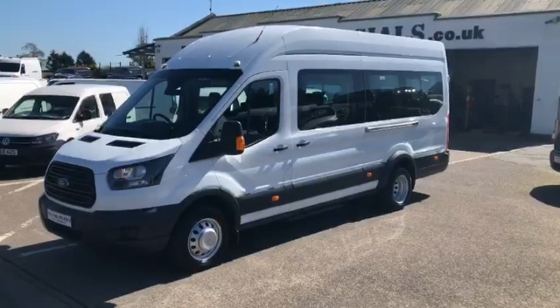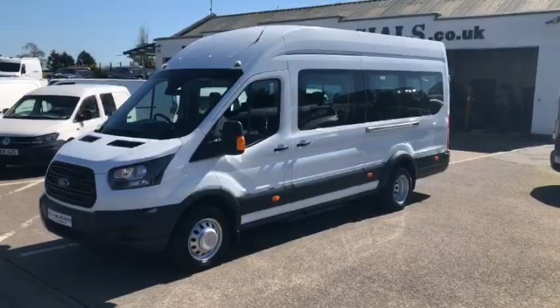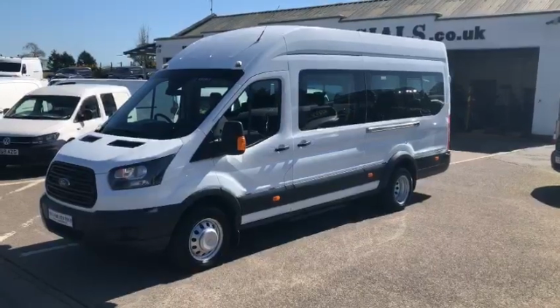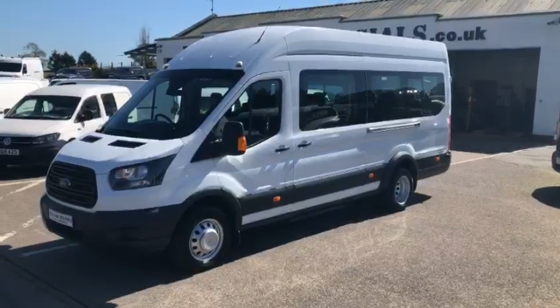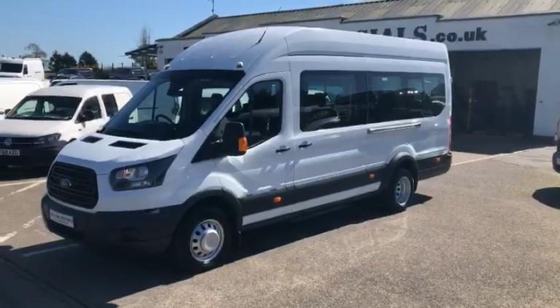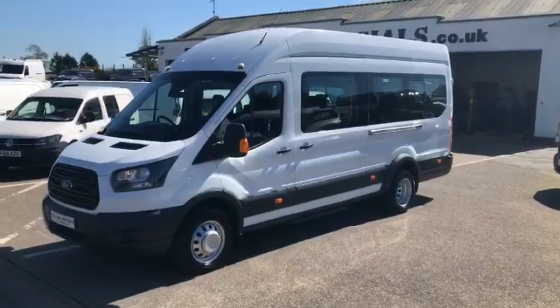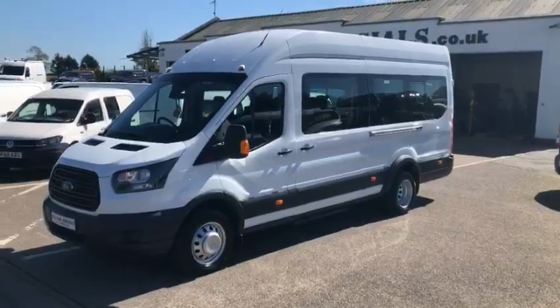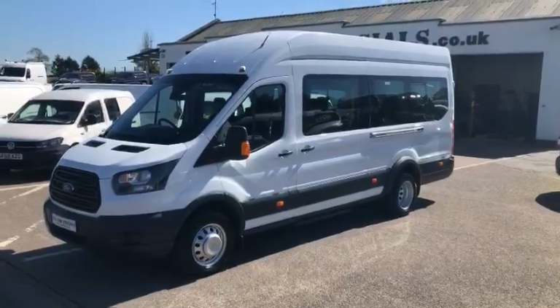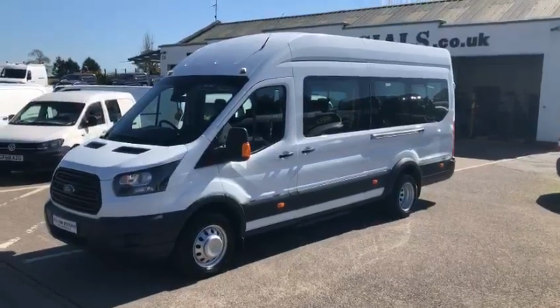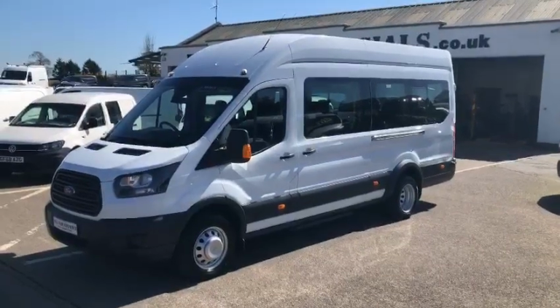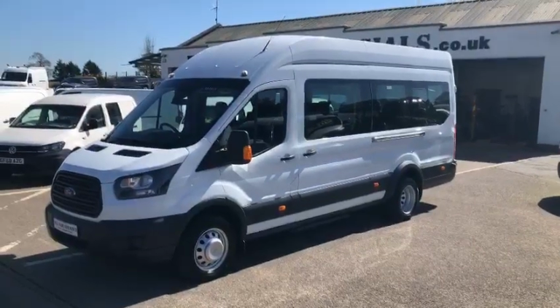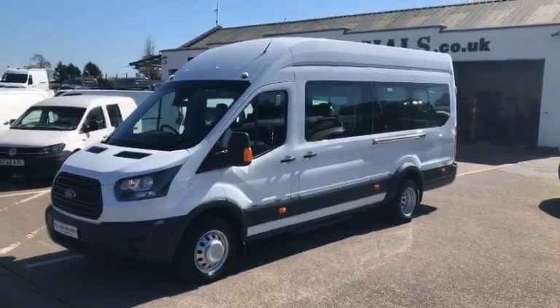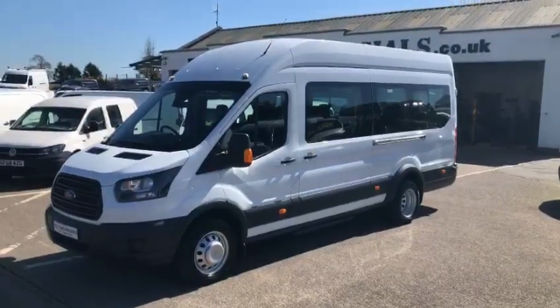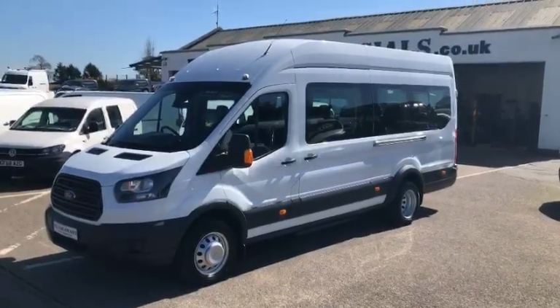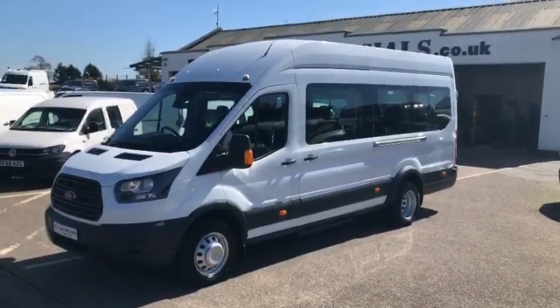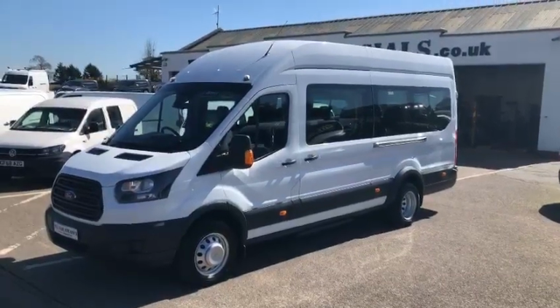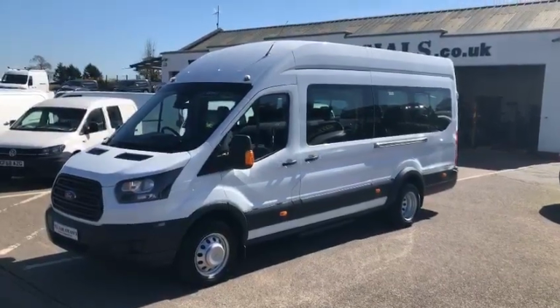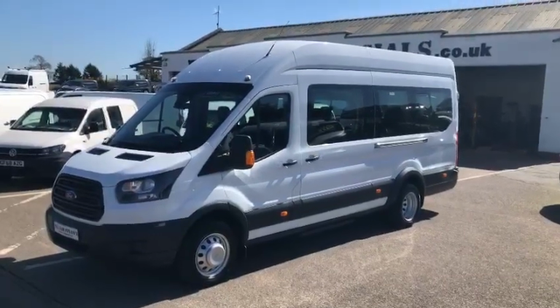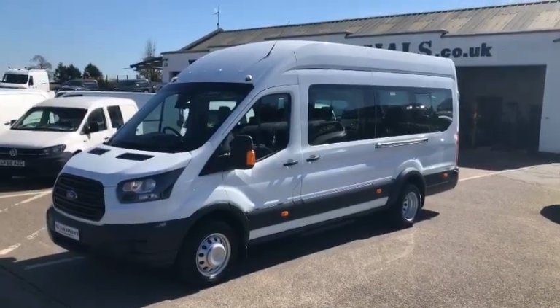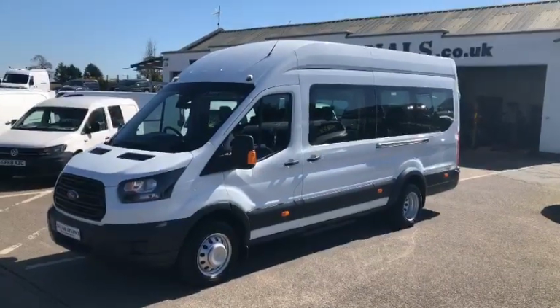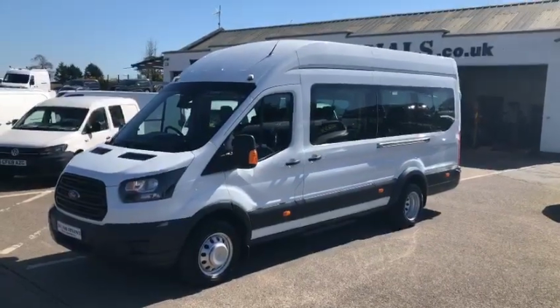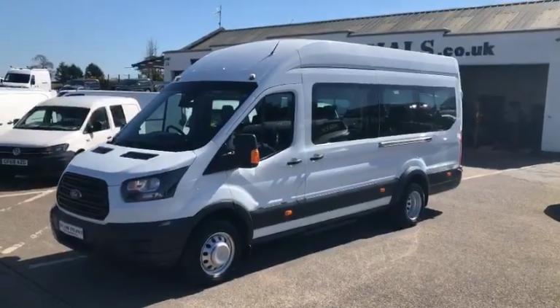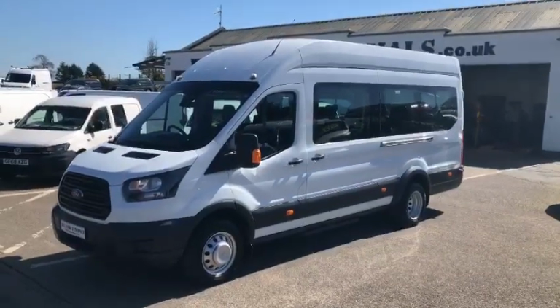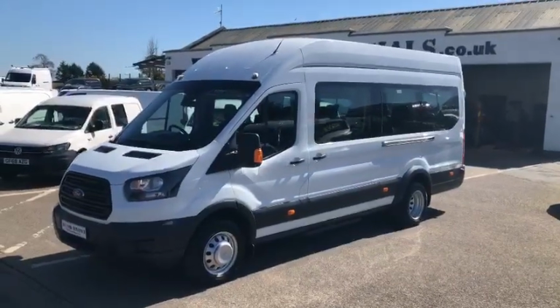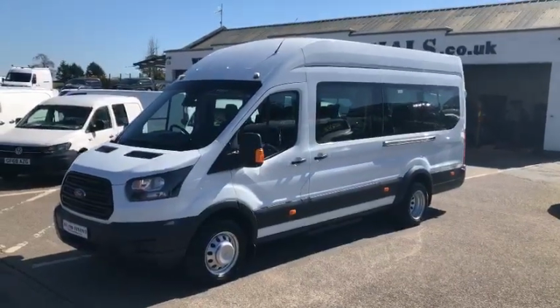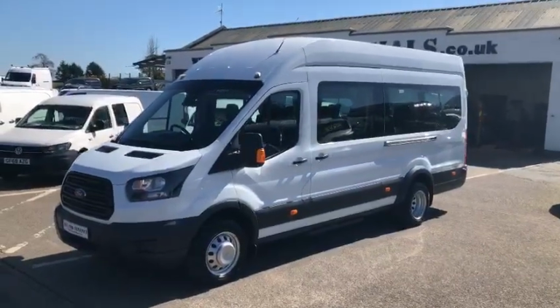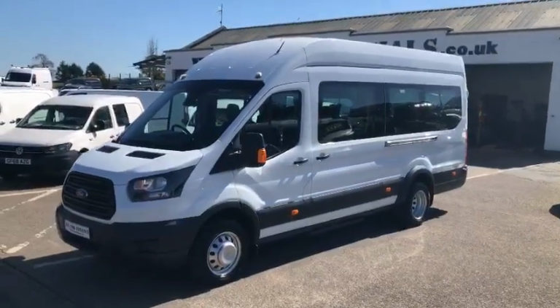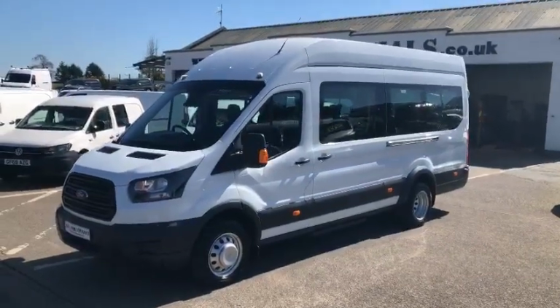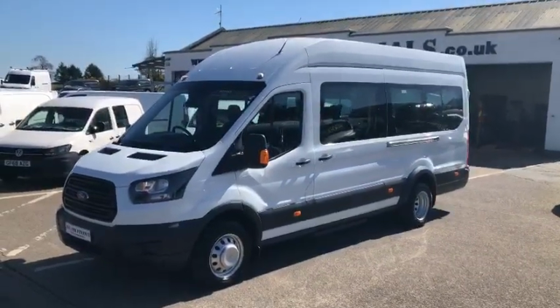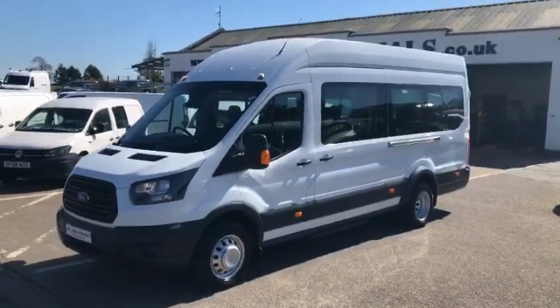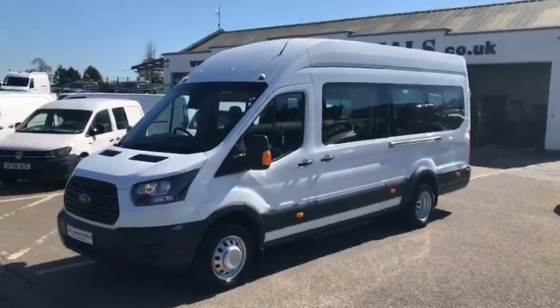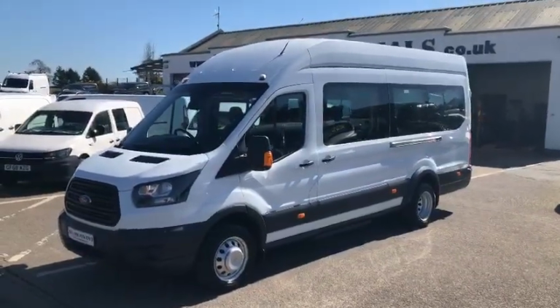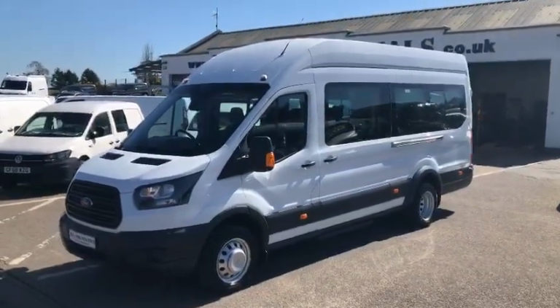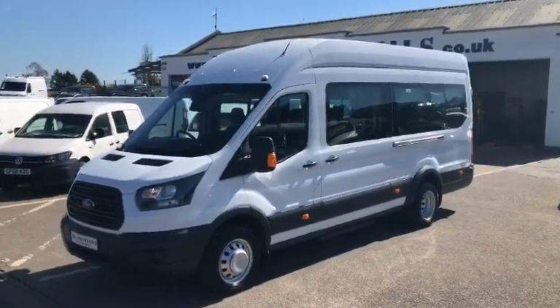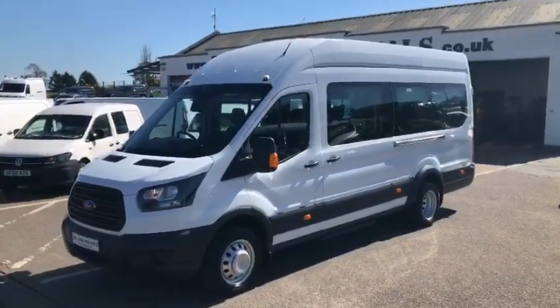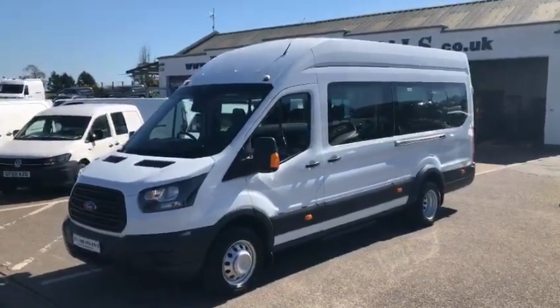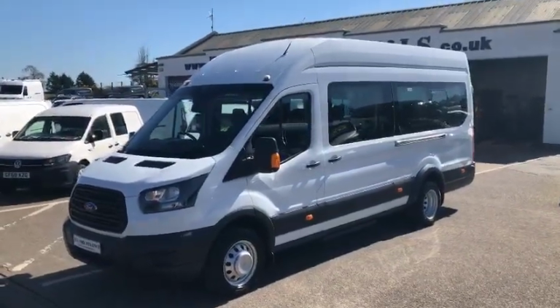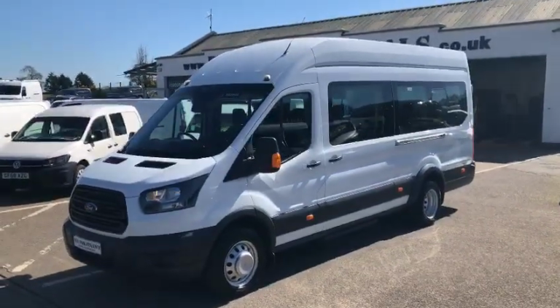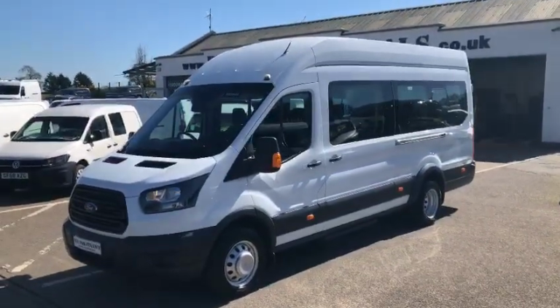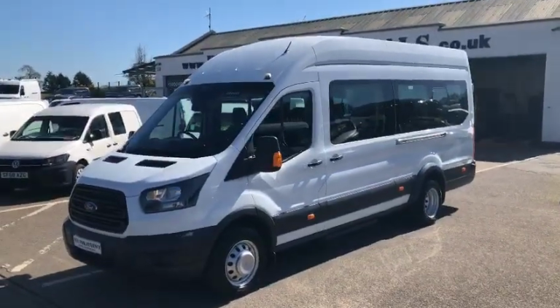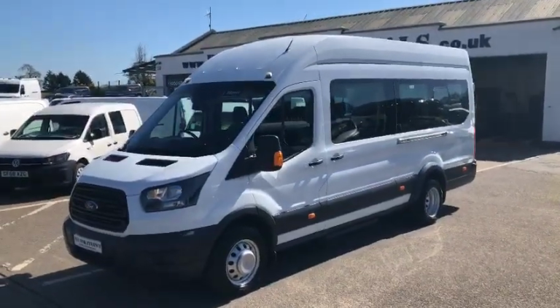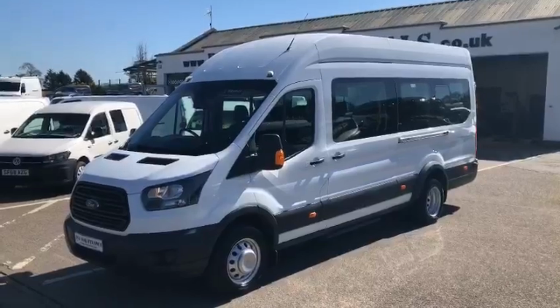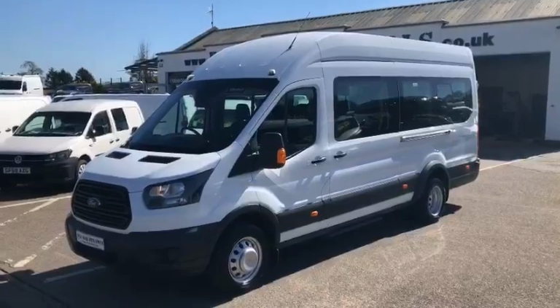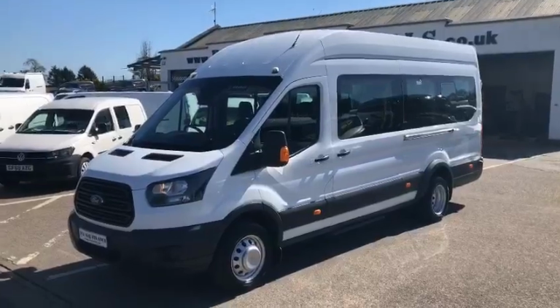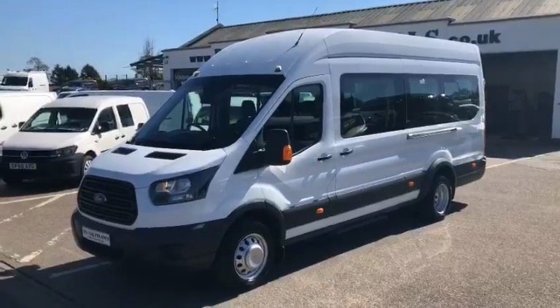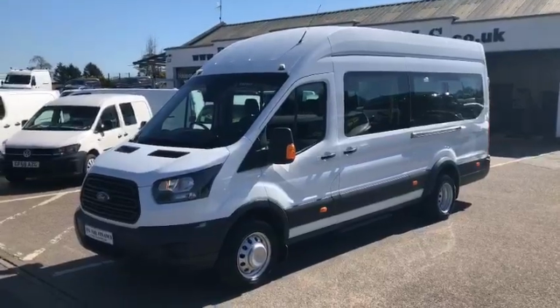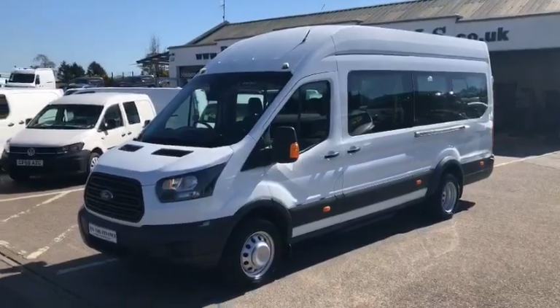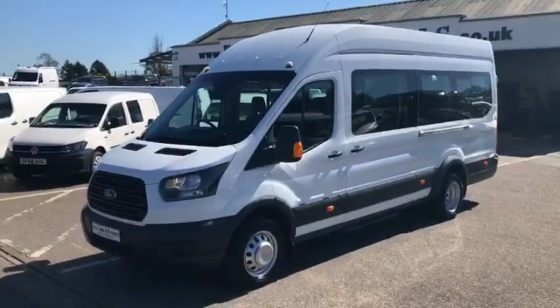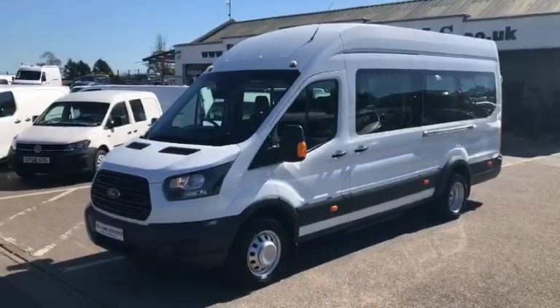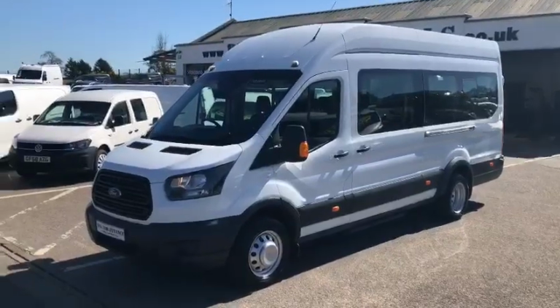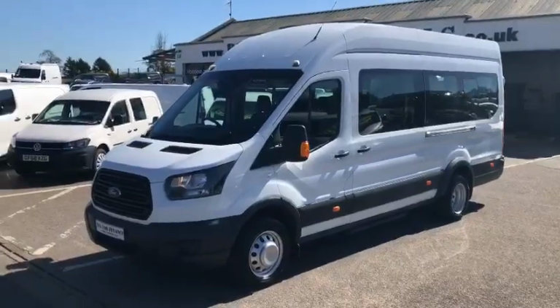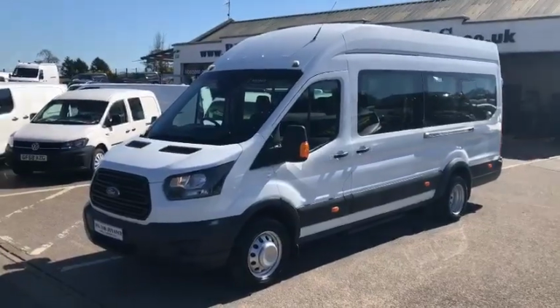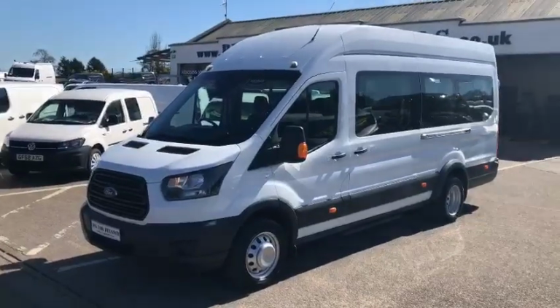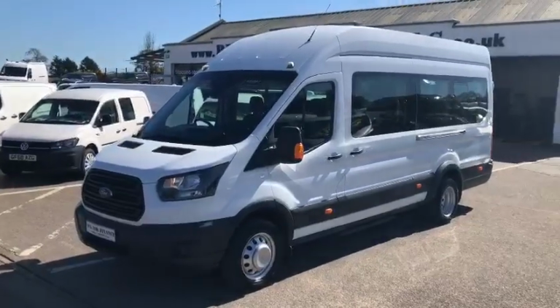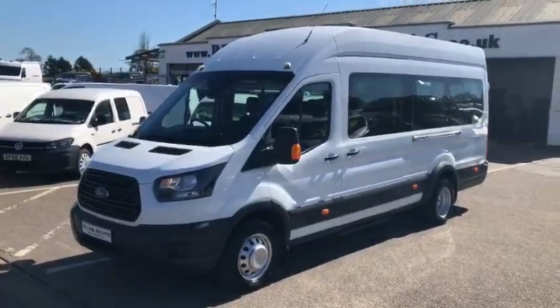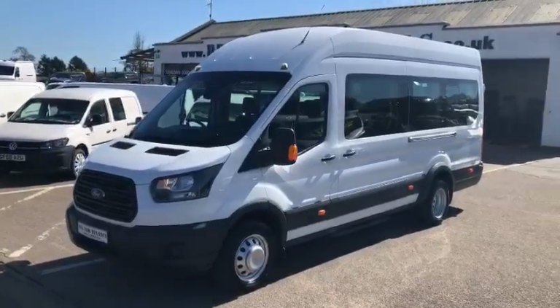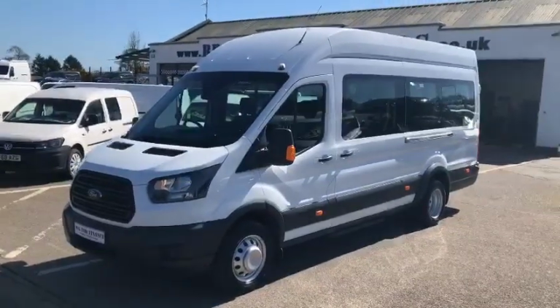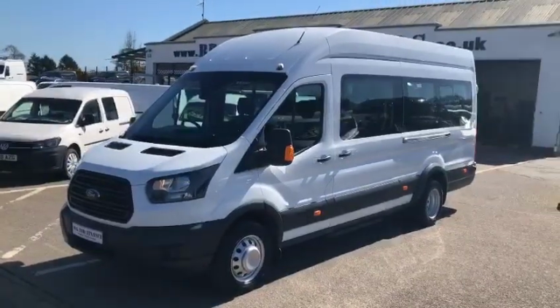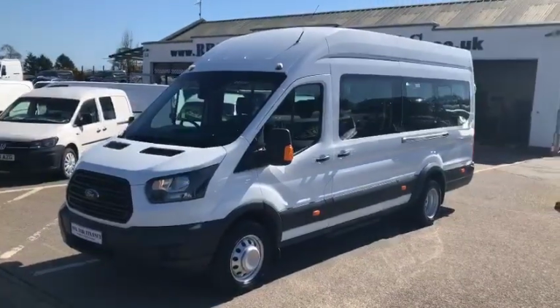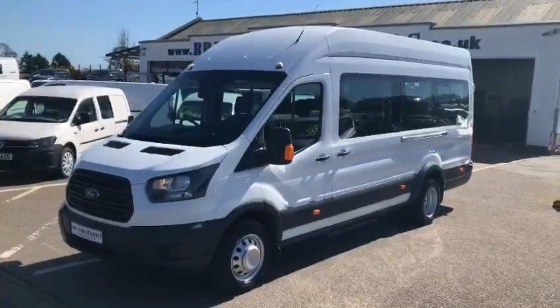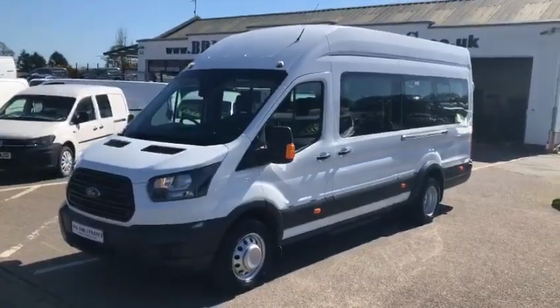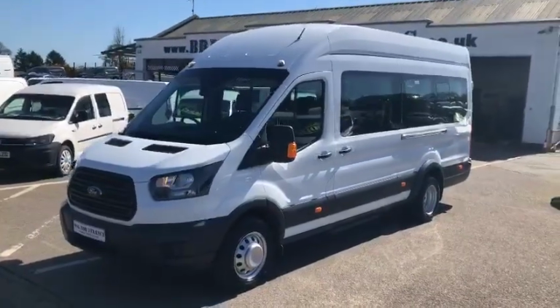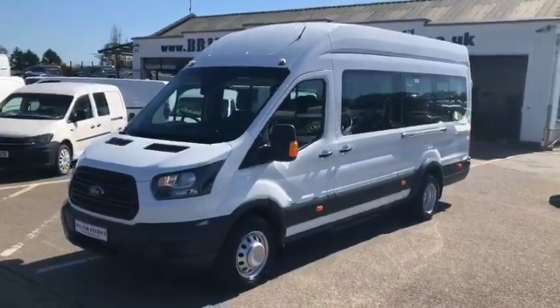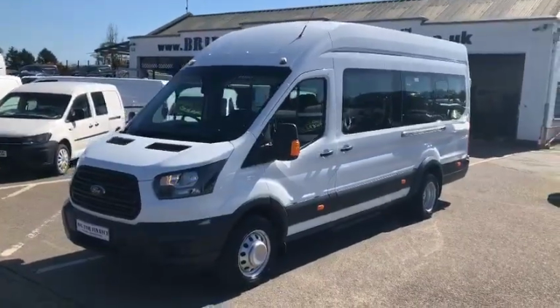Hello and welcome to Prince Commercials. We are completely located on the main A1 dual carriageway between Belfast and Dublin.